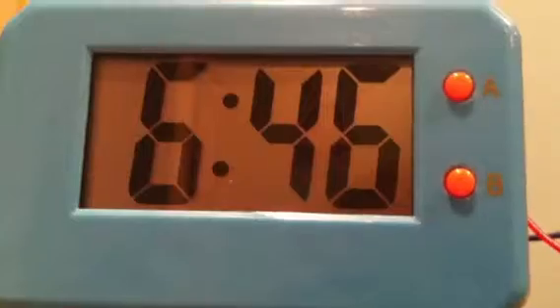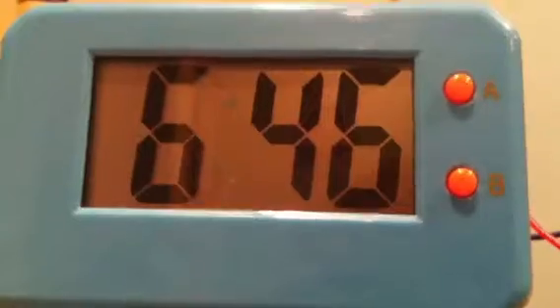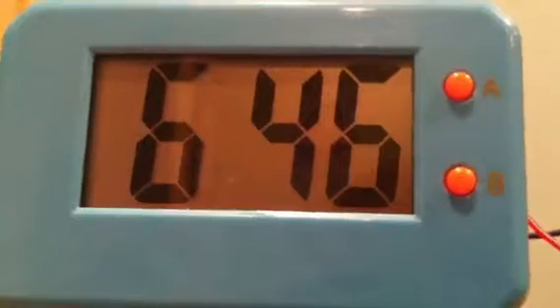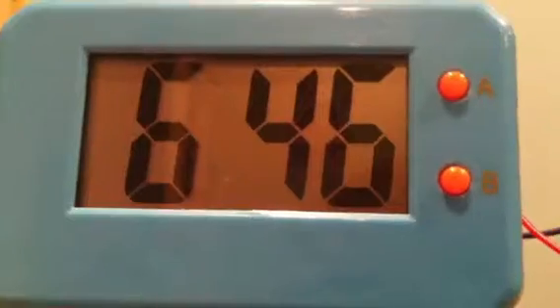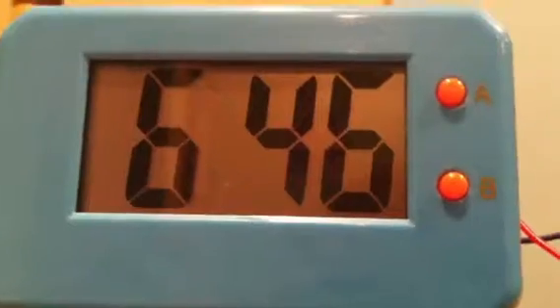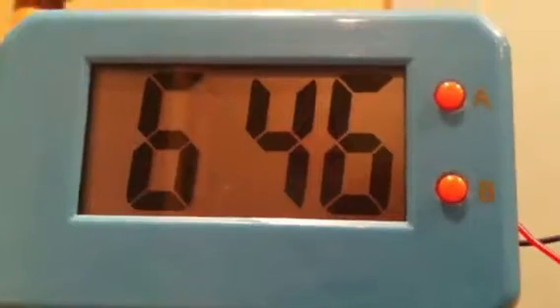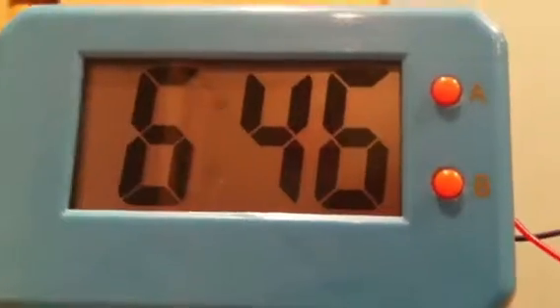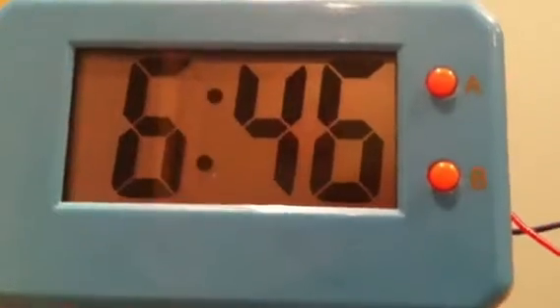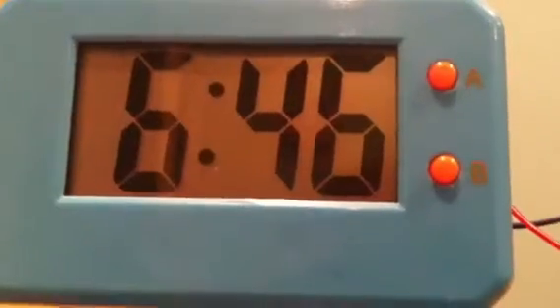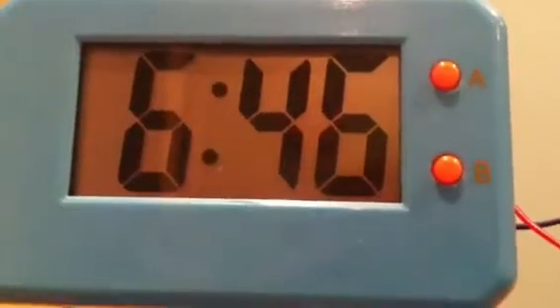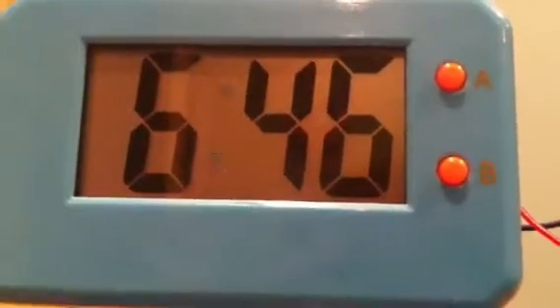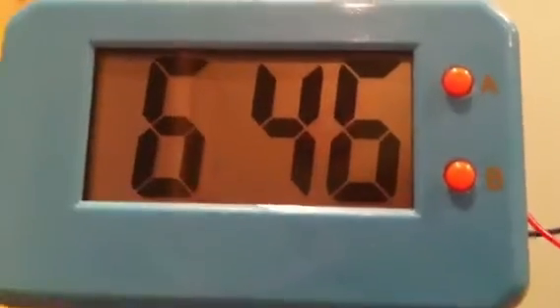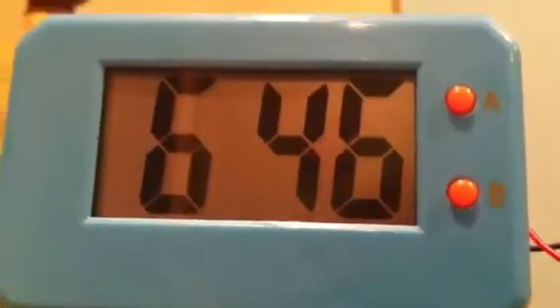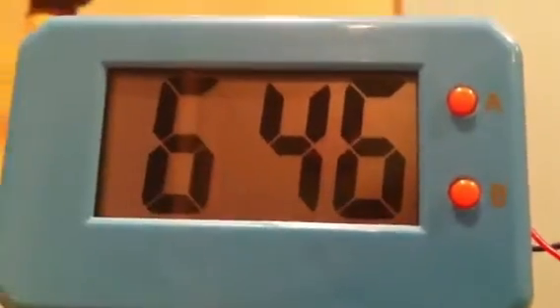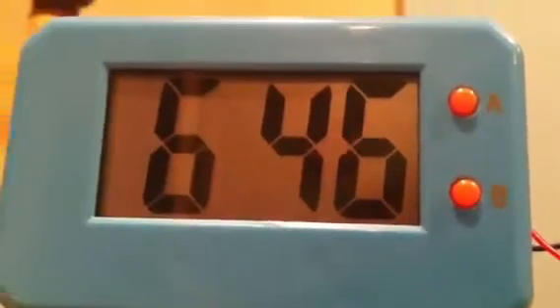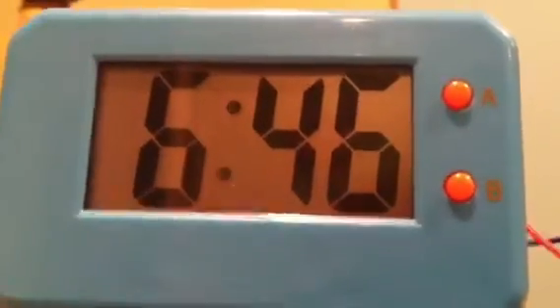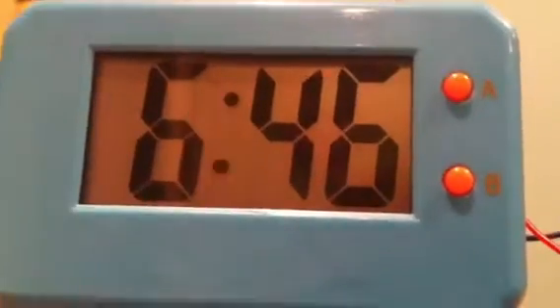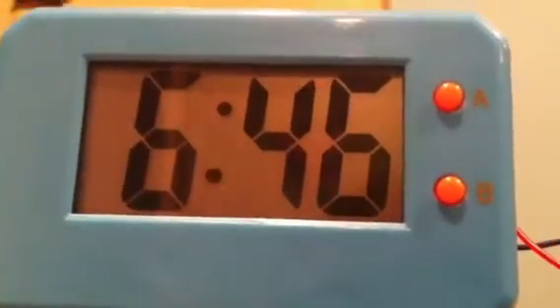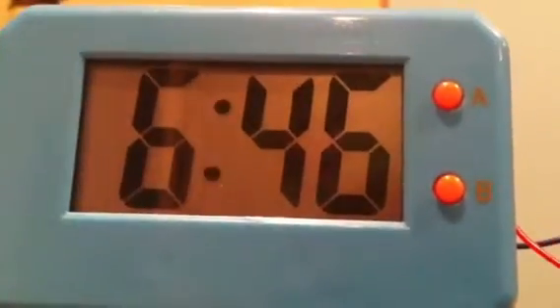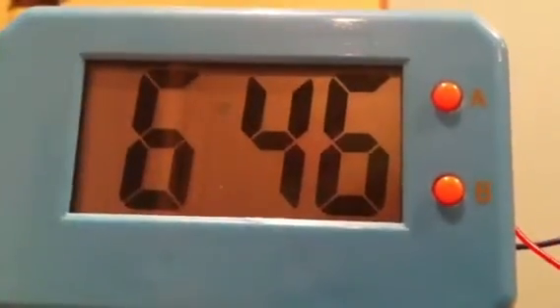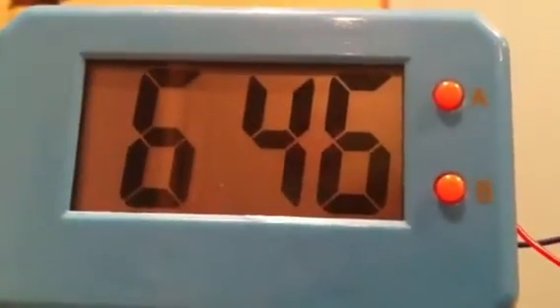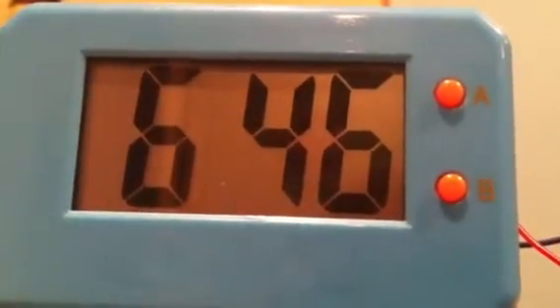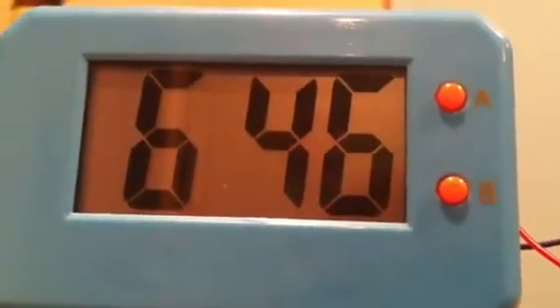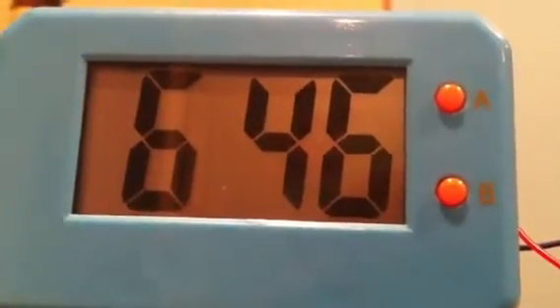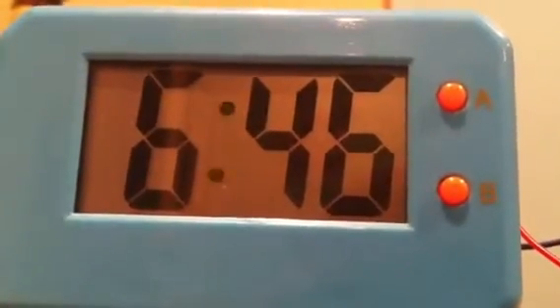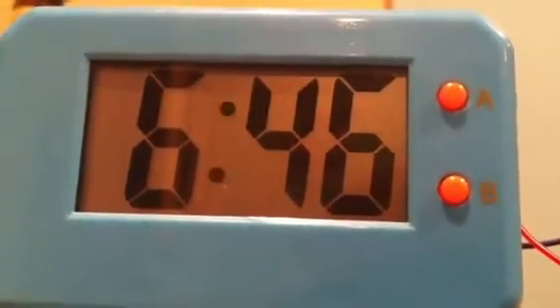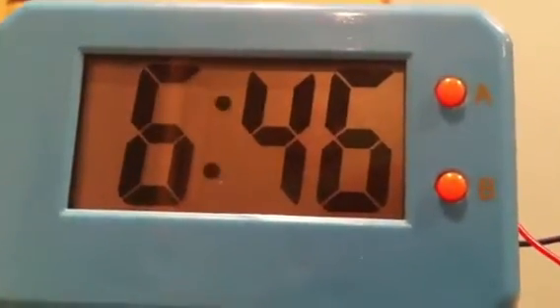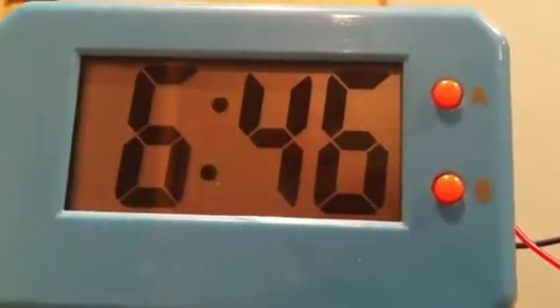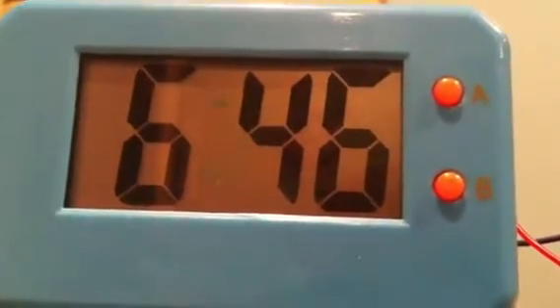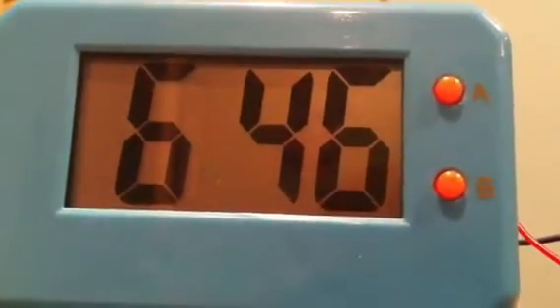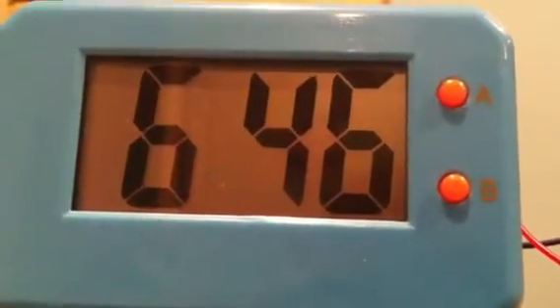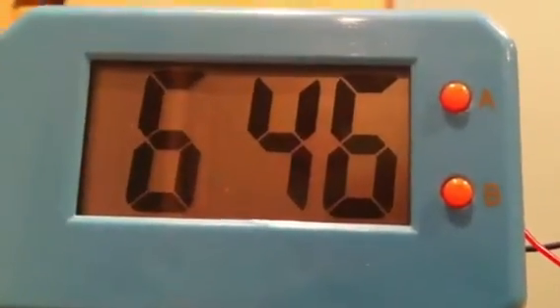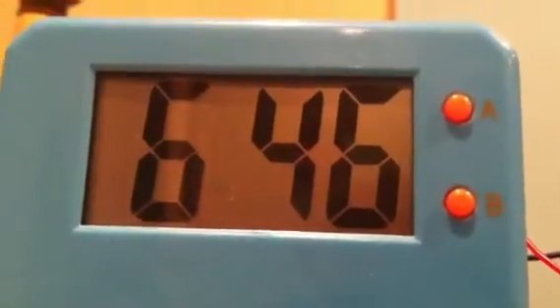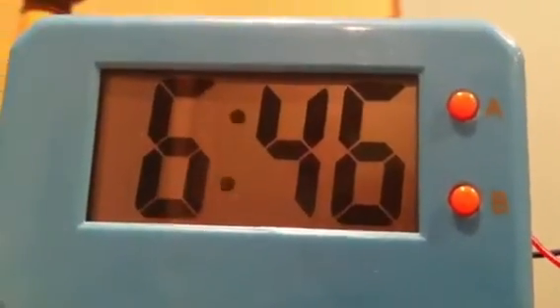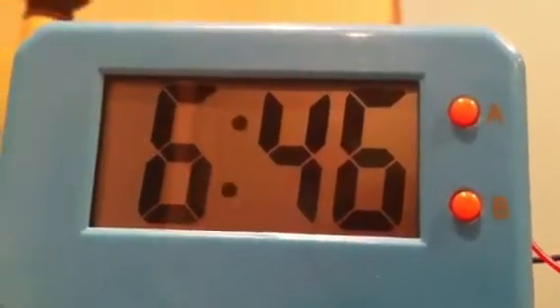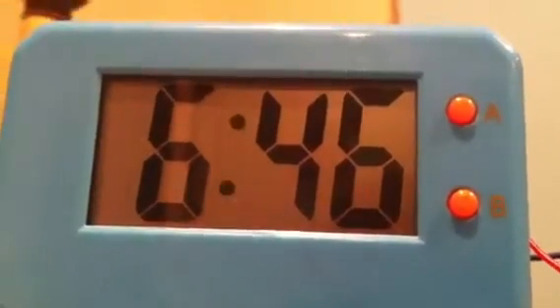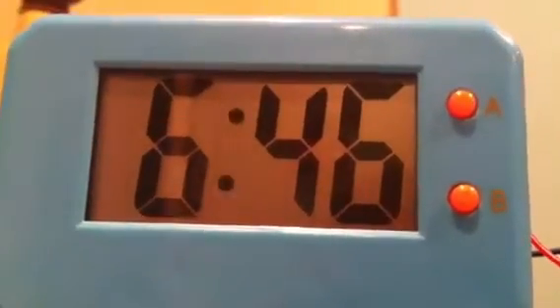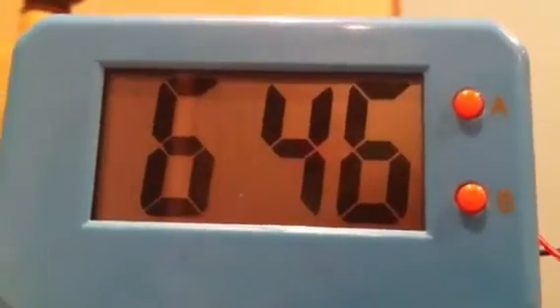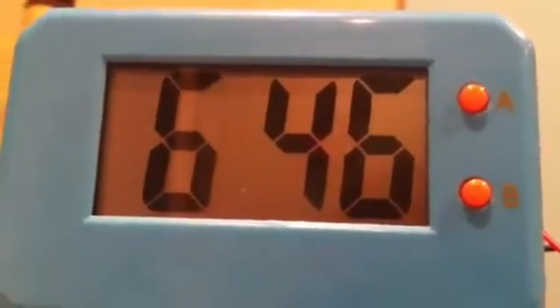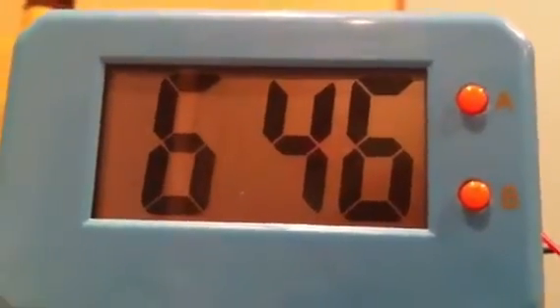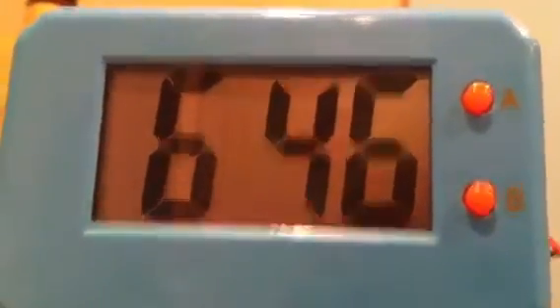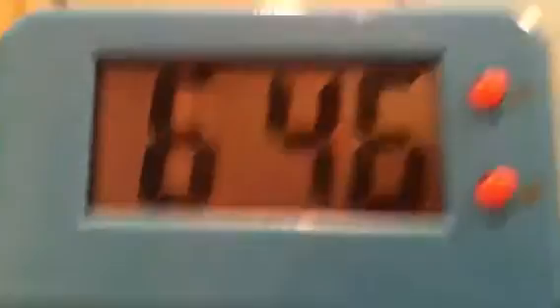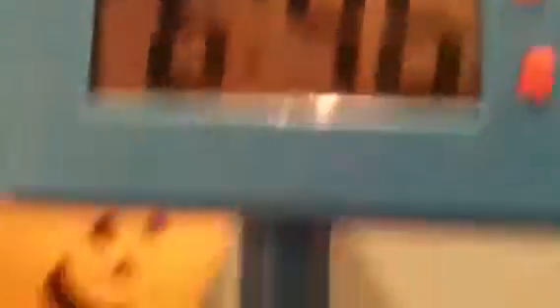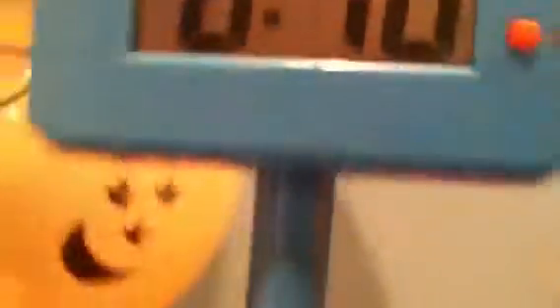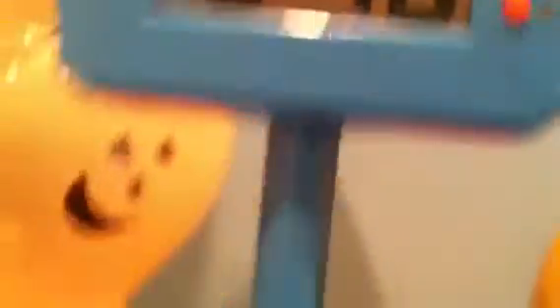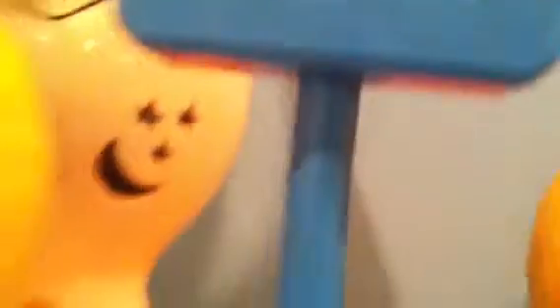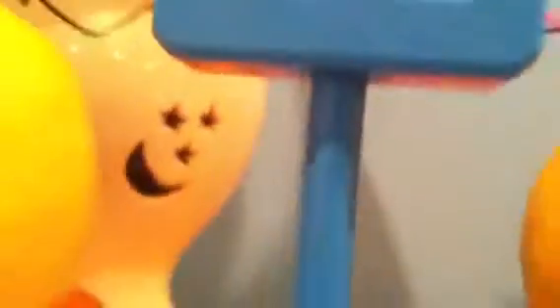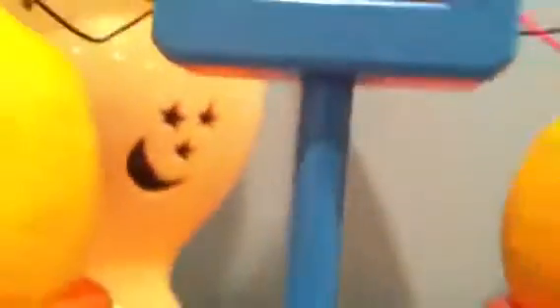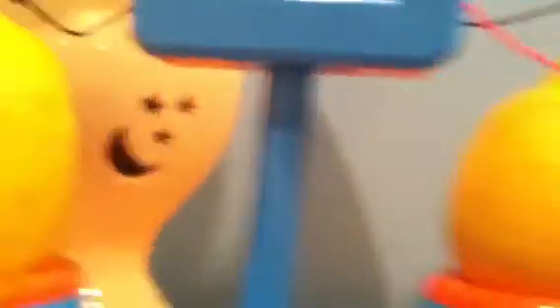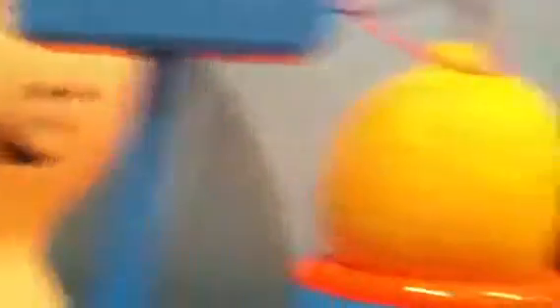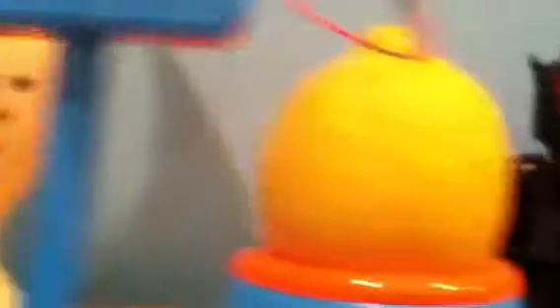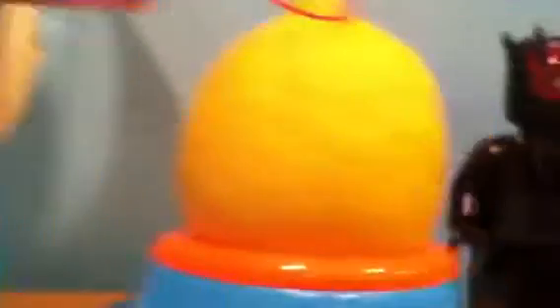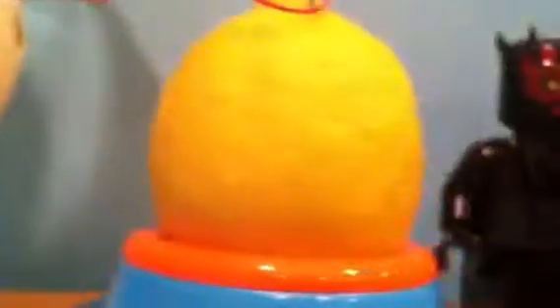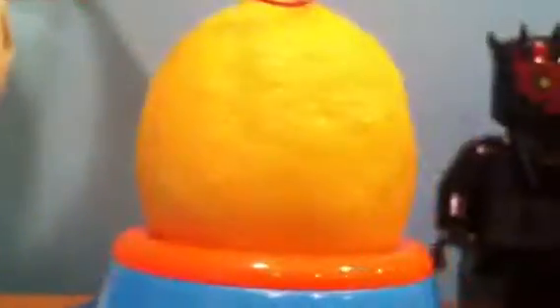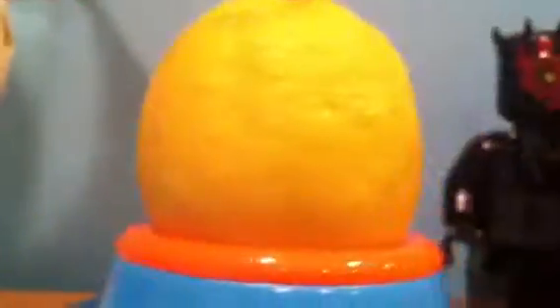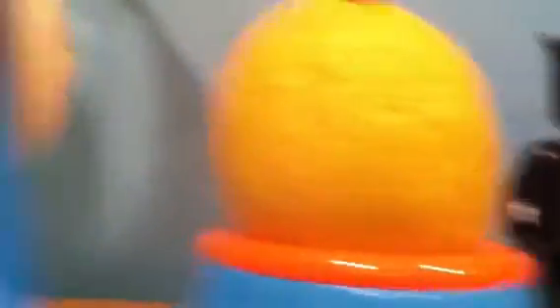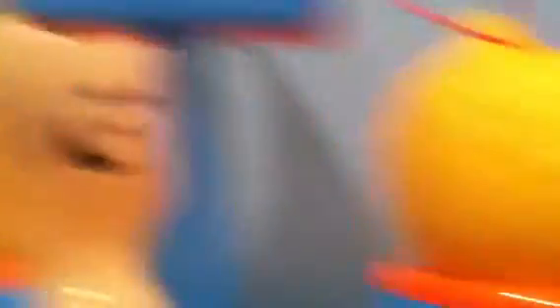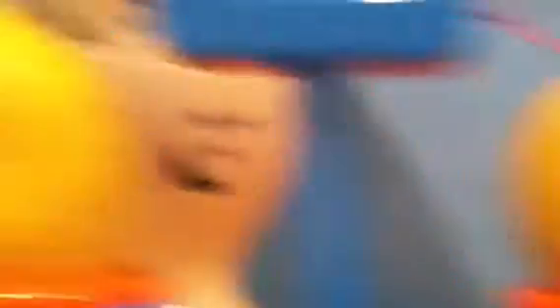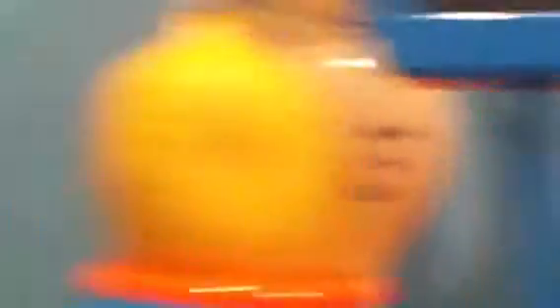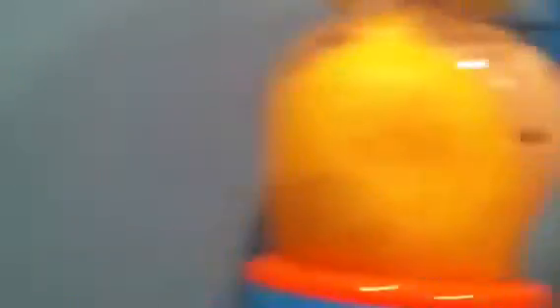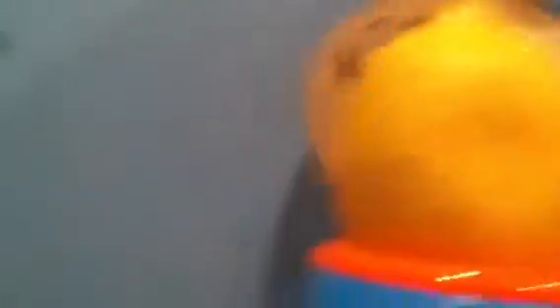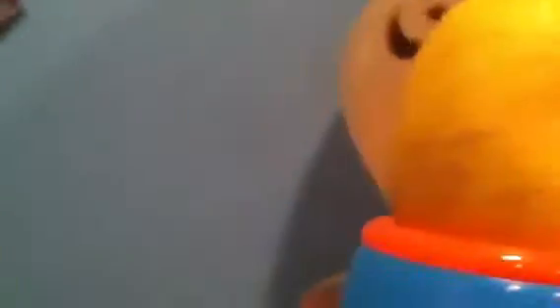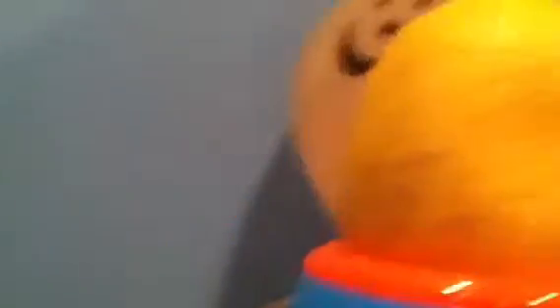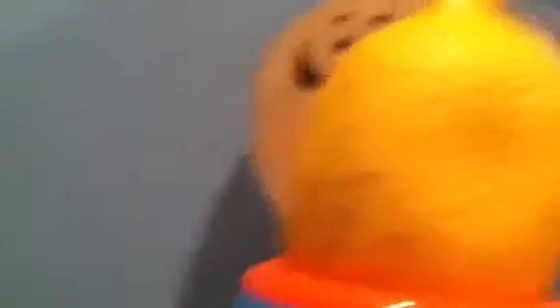YouTubers, this is my clock. Guess what it's running on. Lemons!